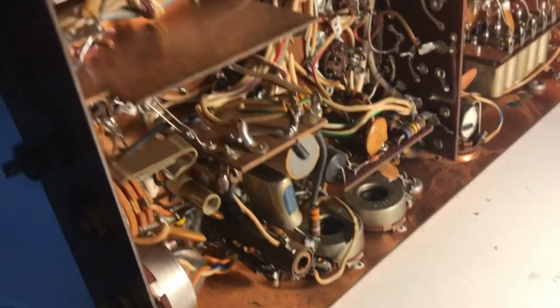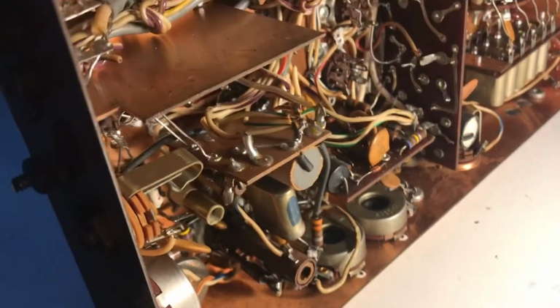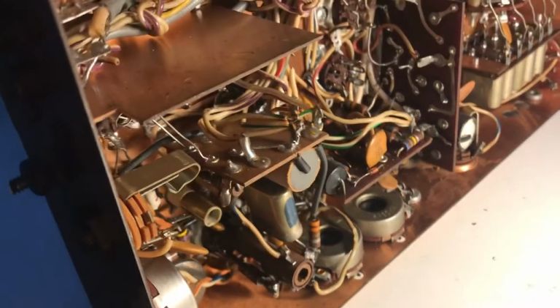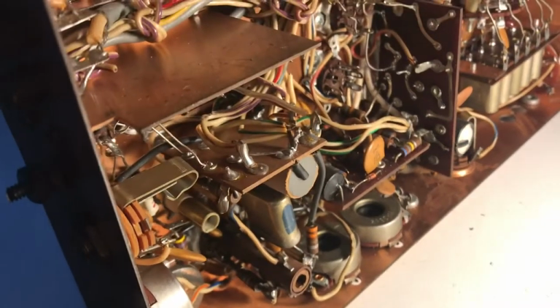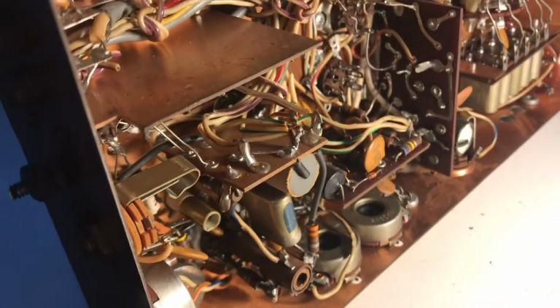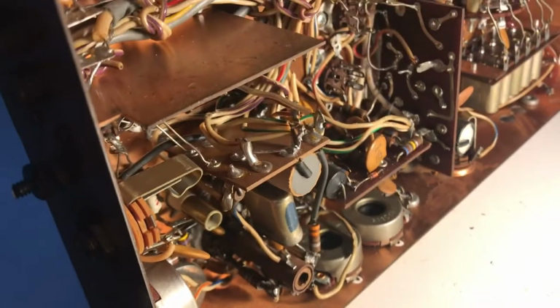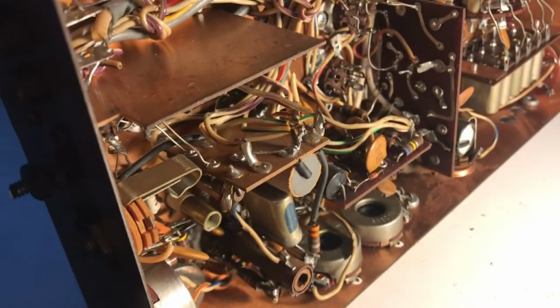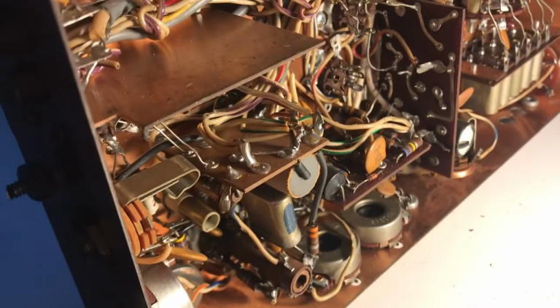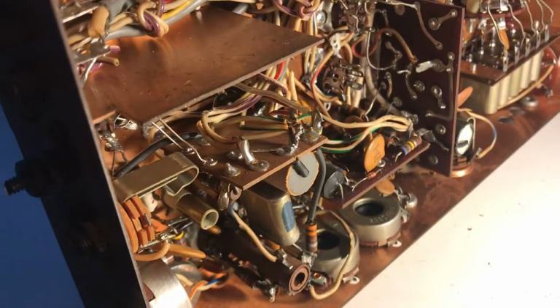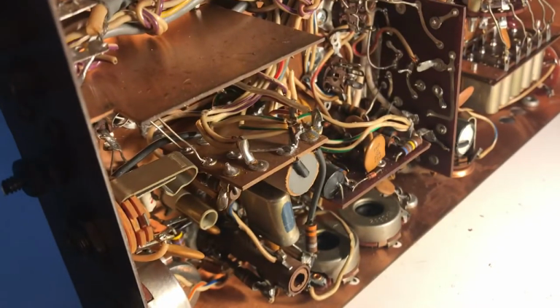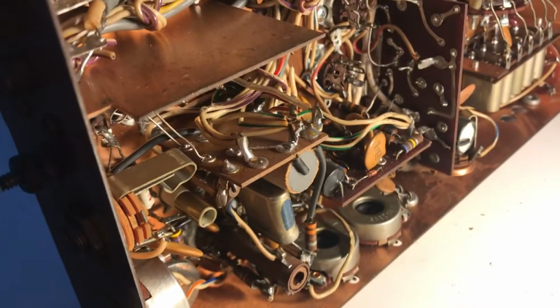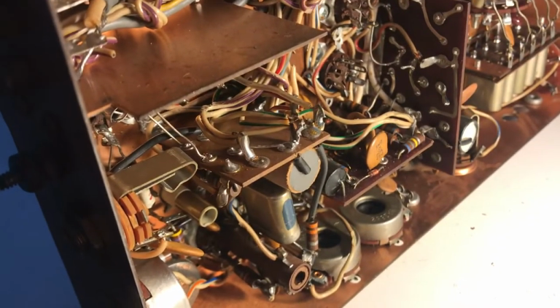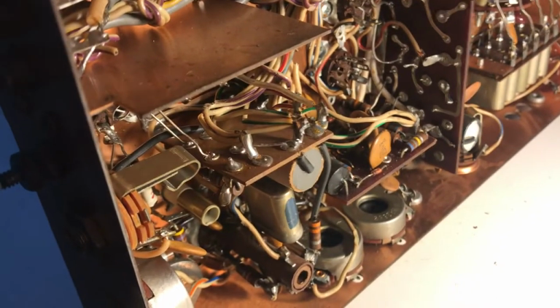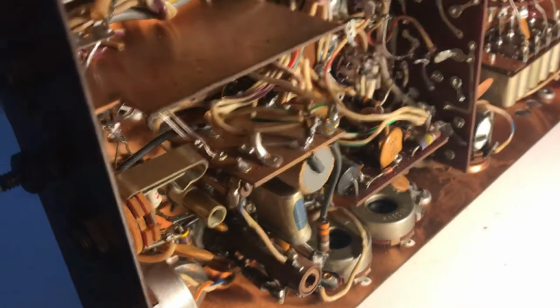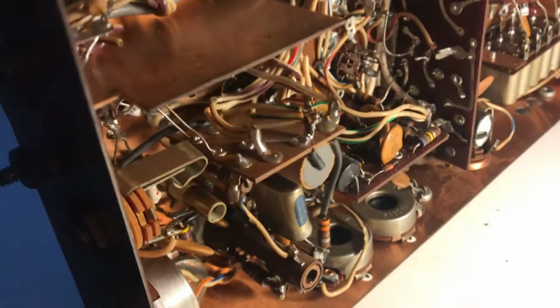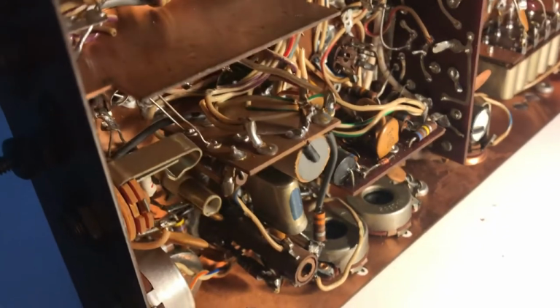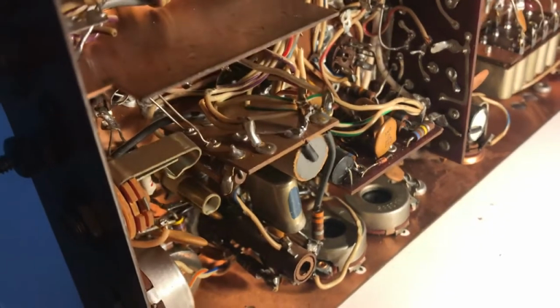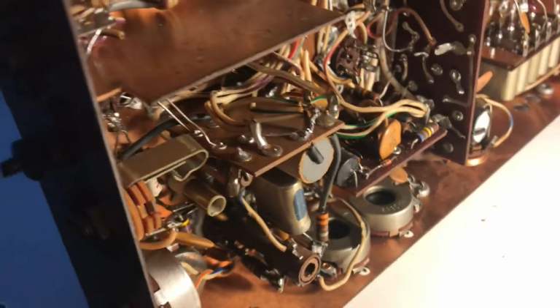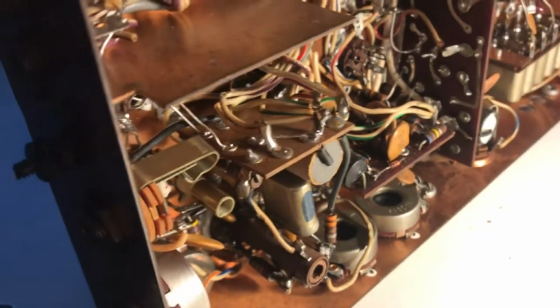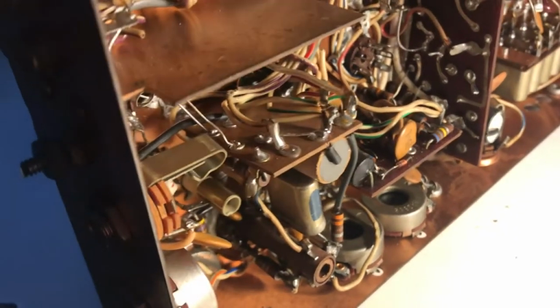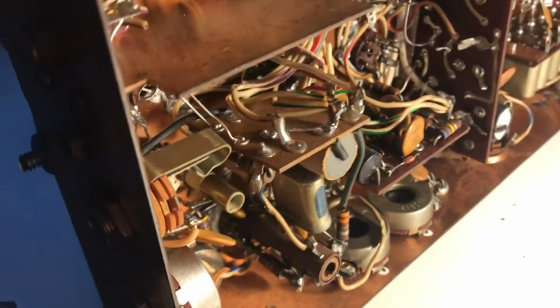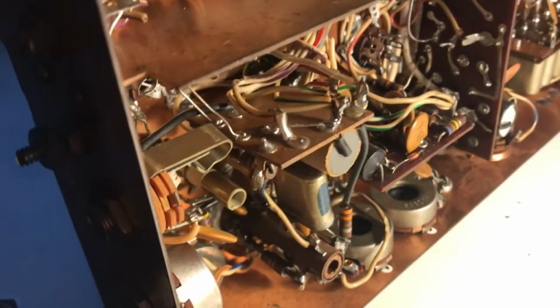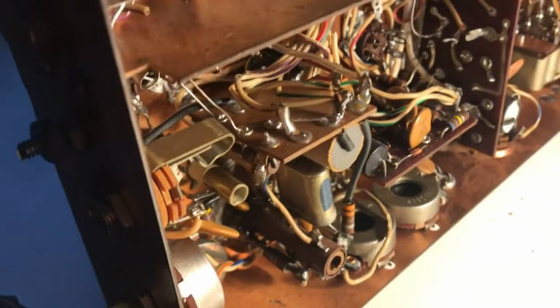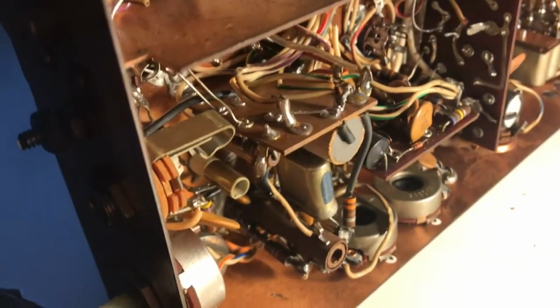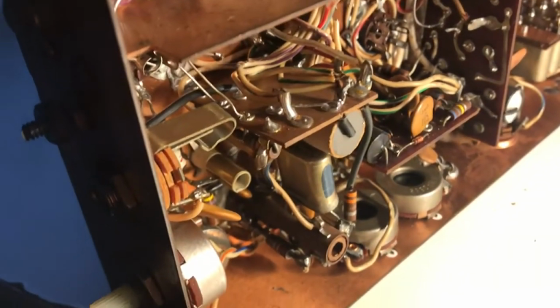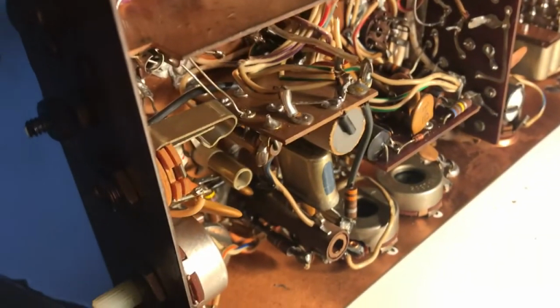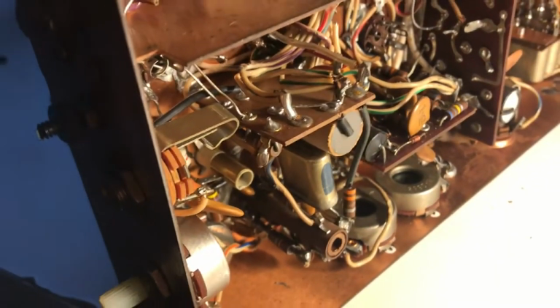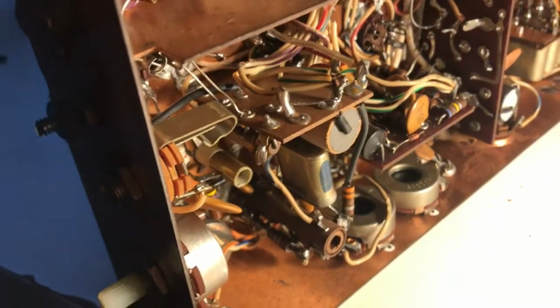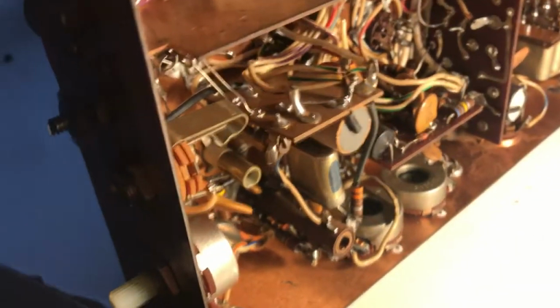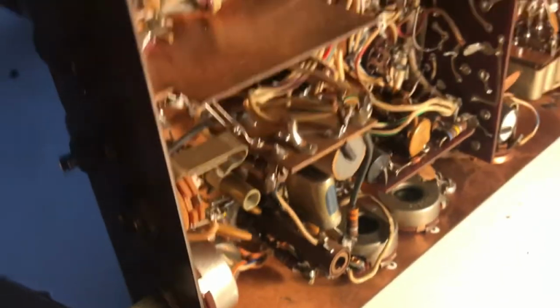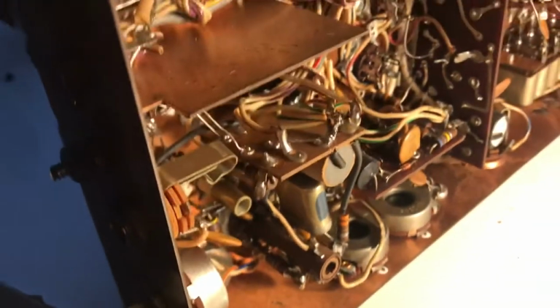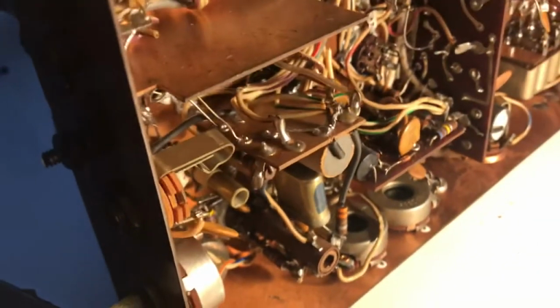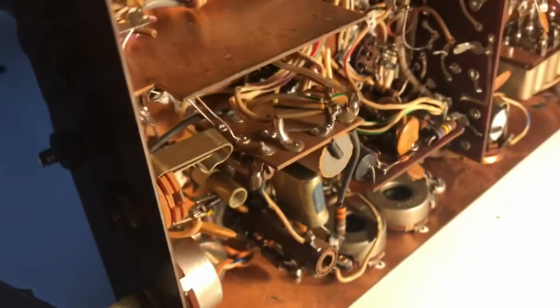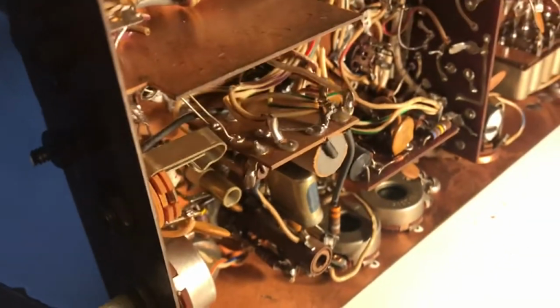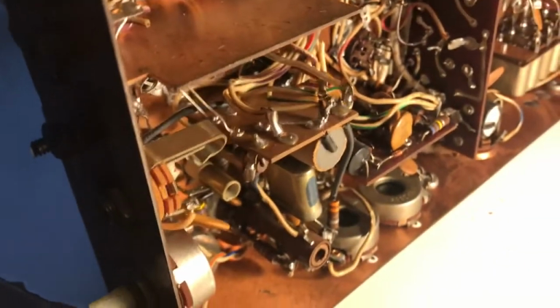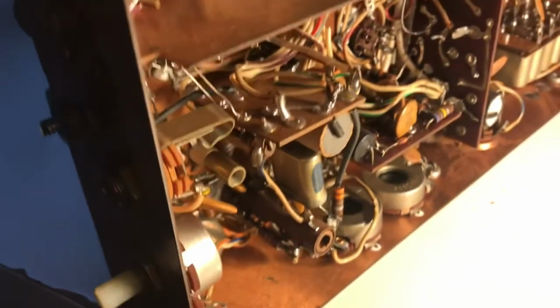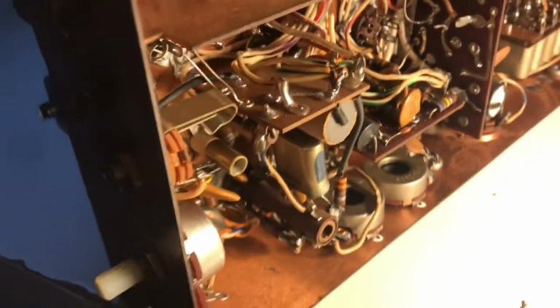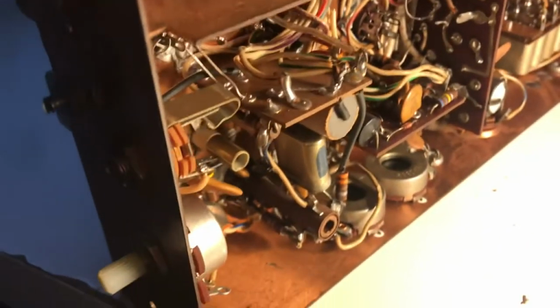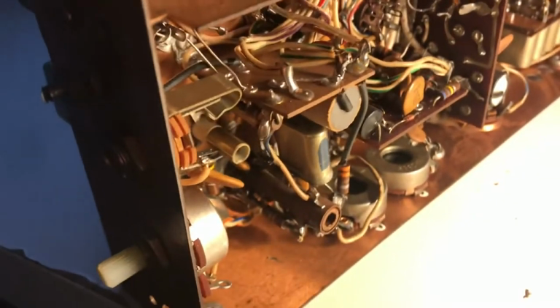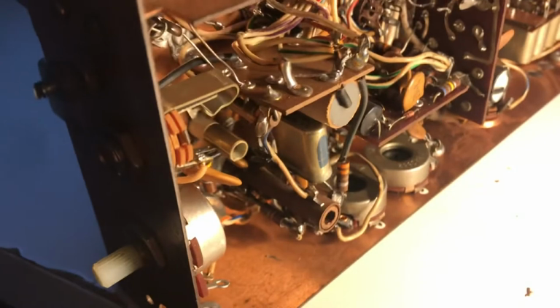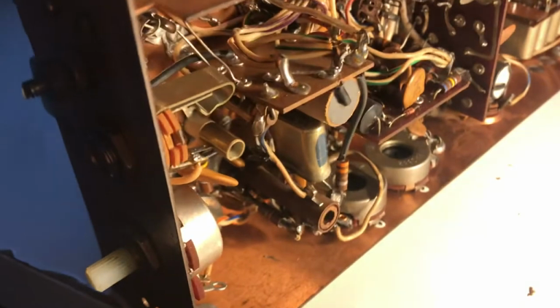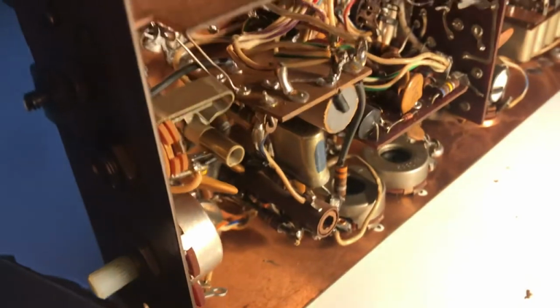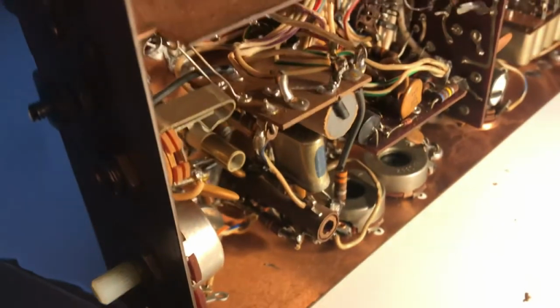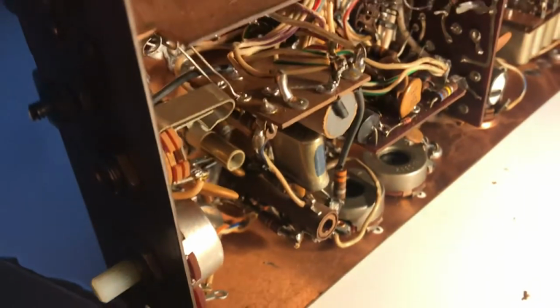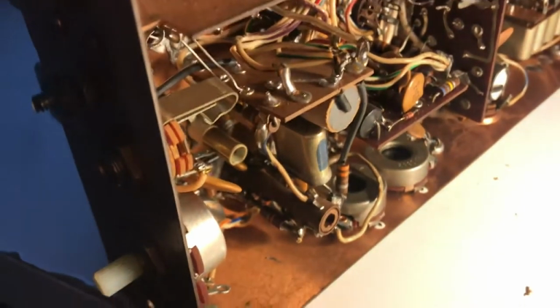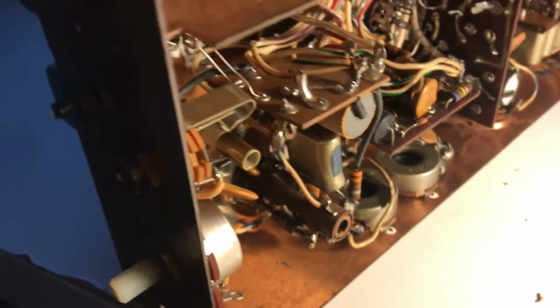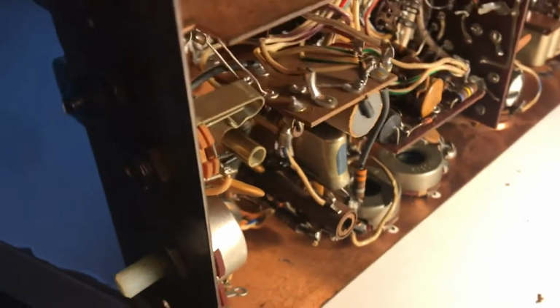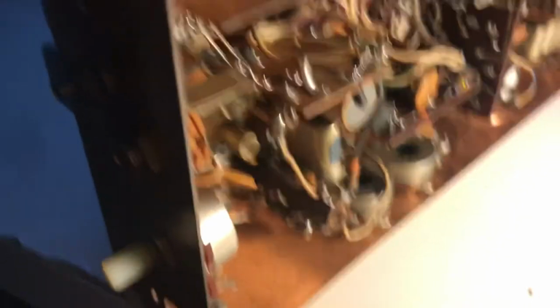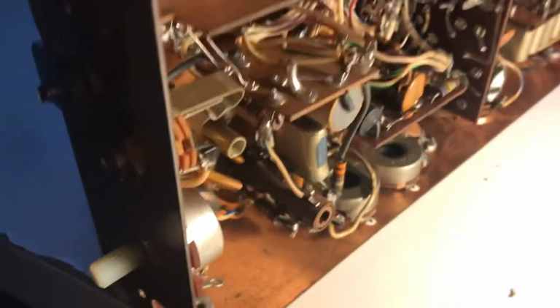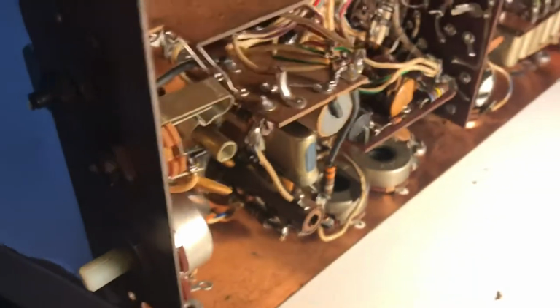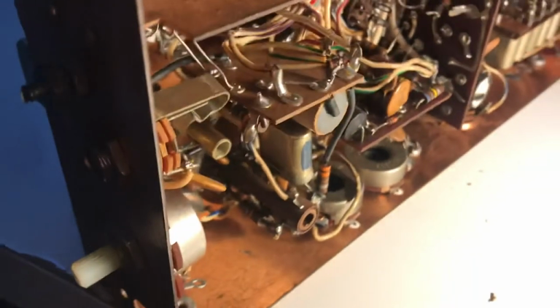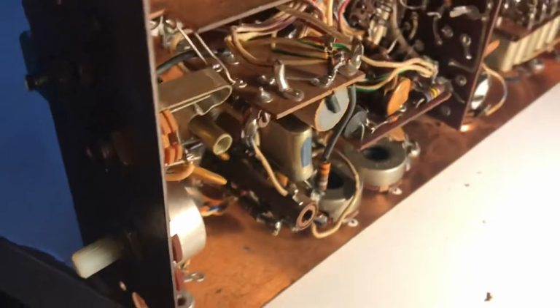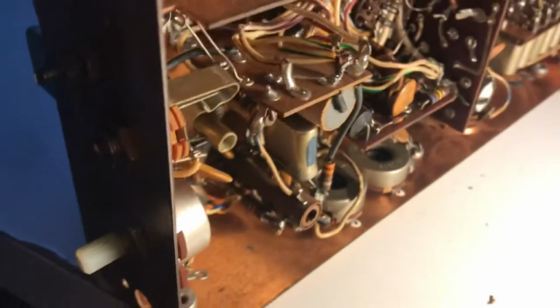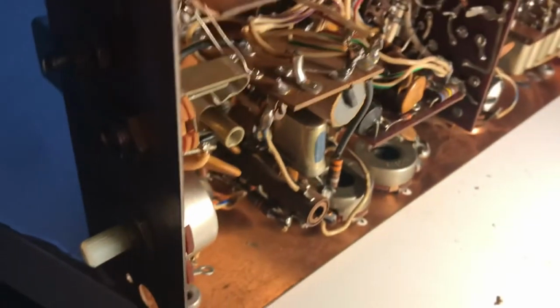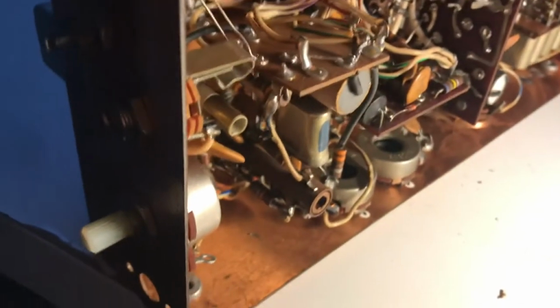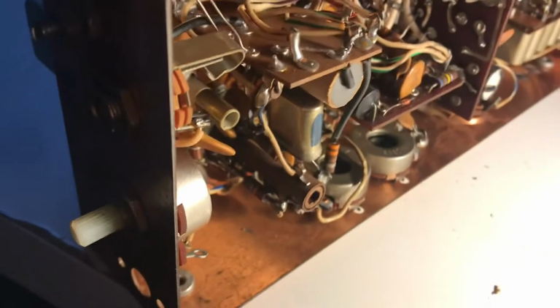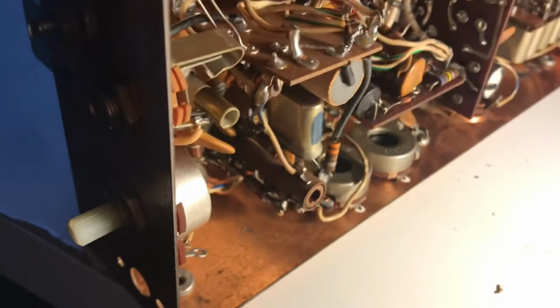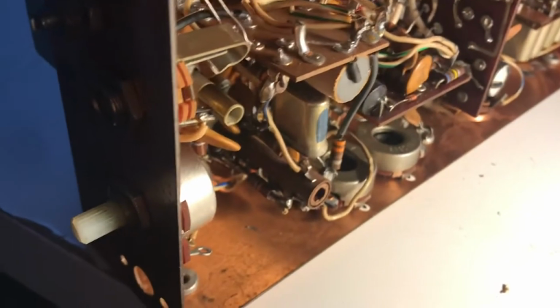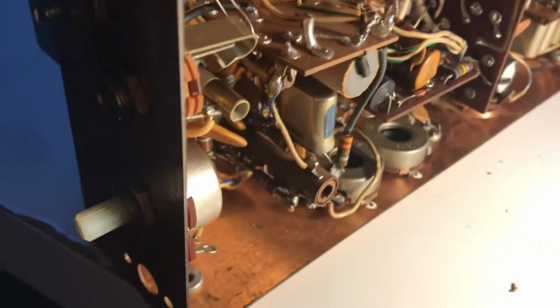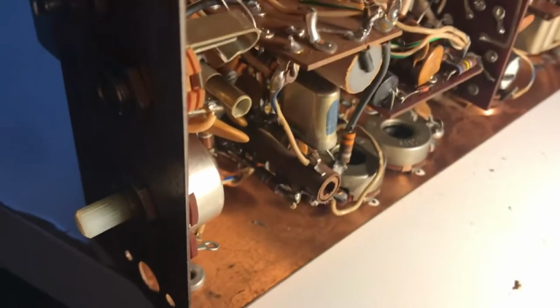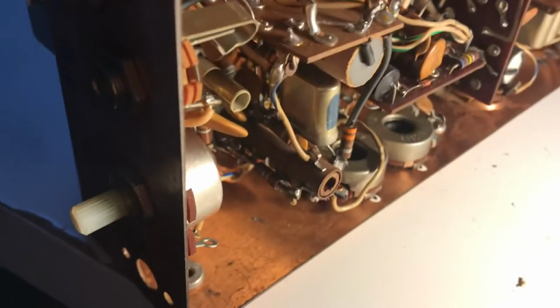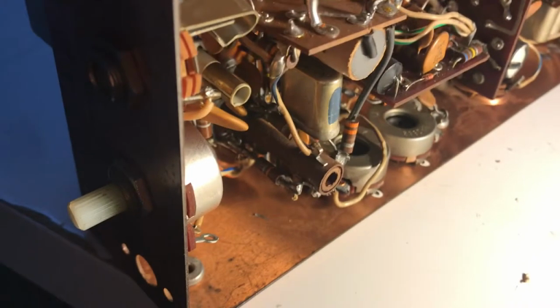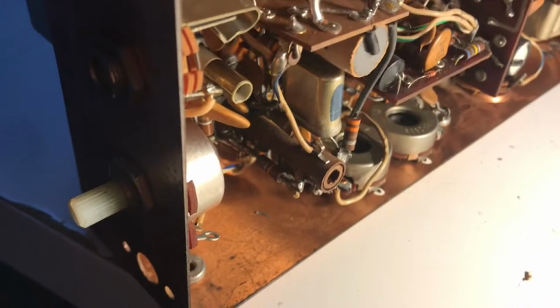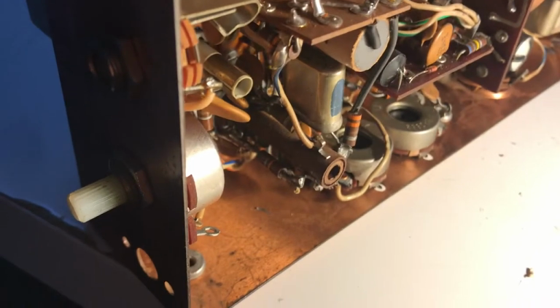Hi, this is again some discovery on a Drake TX4B transmitter, circa 1967 of all things.